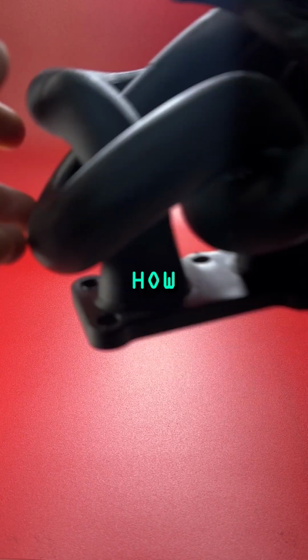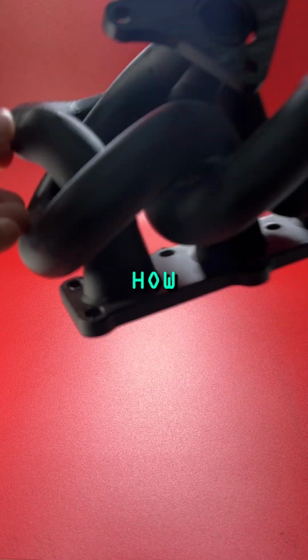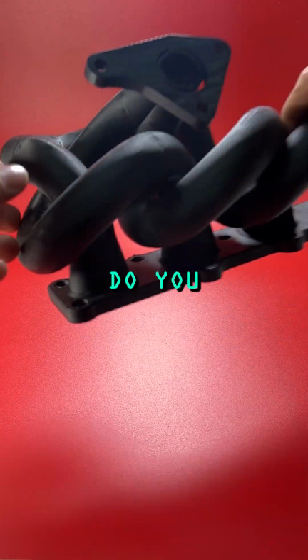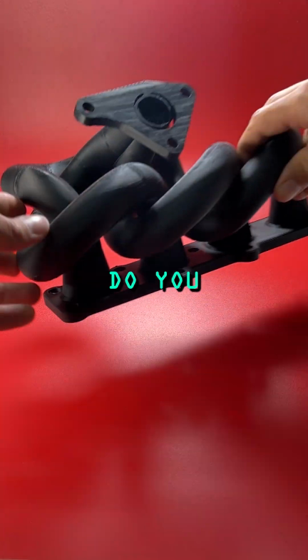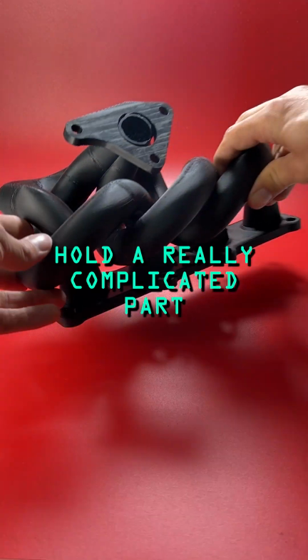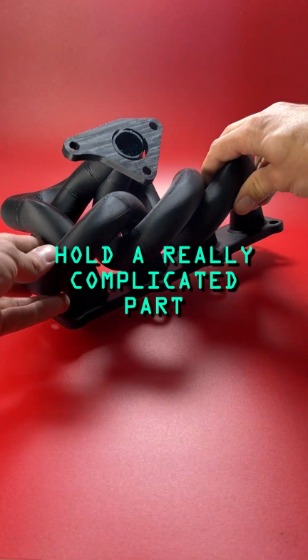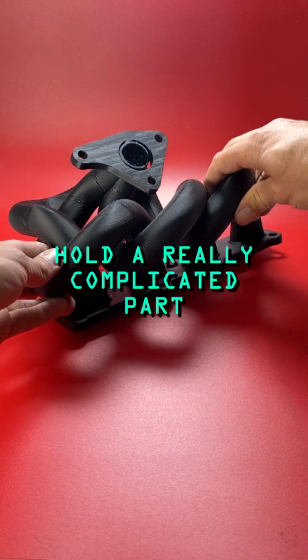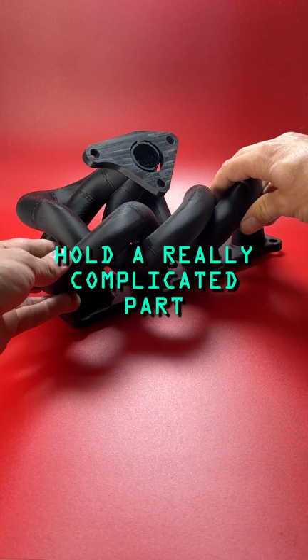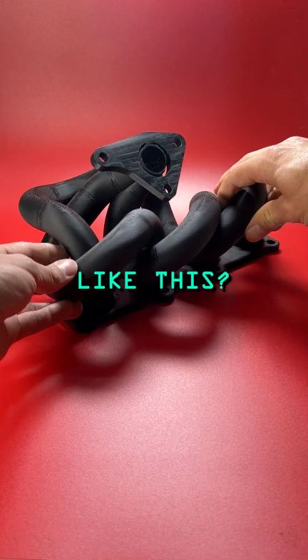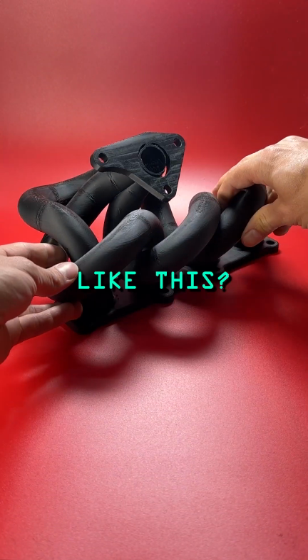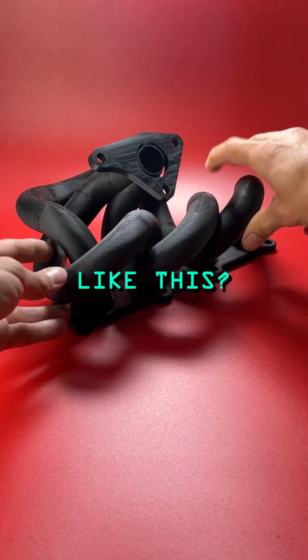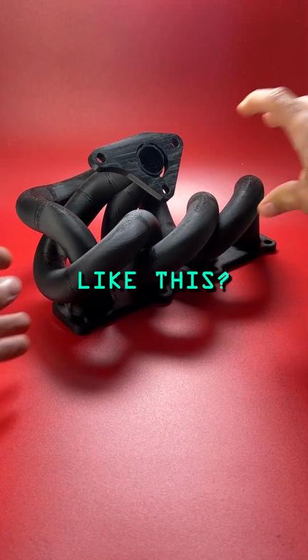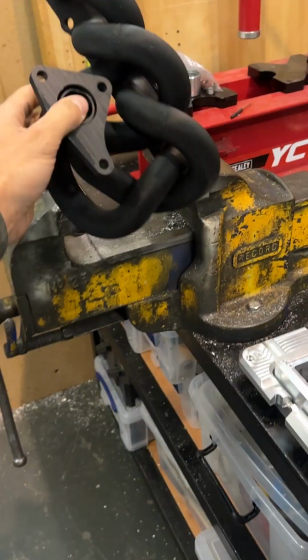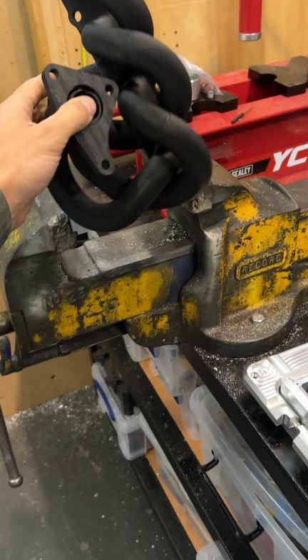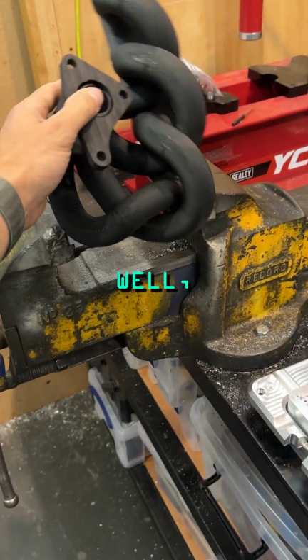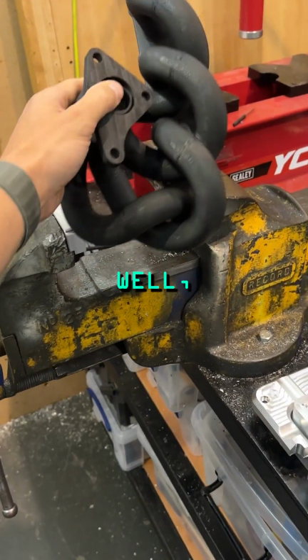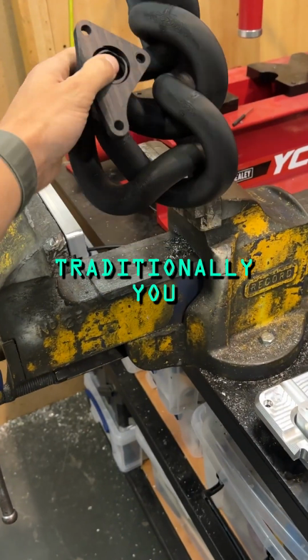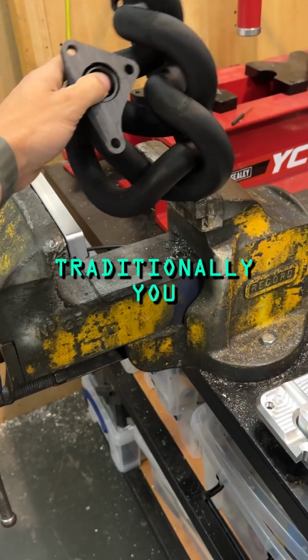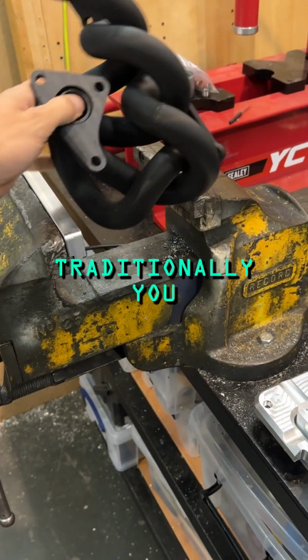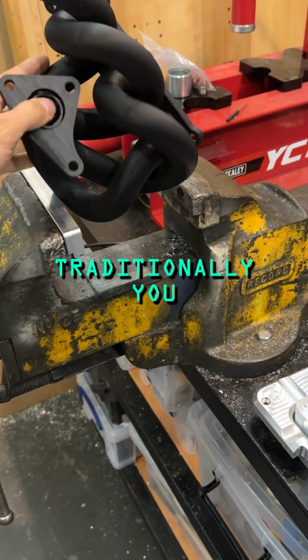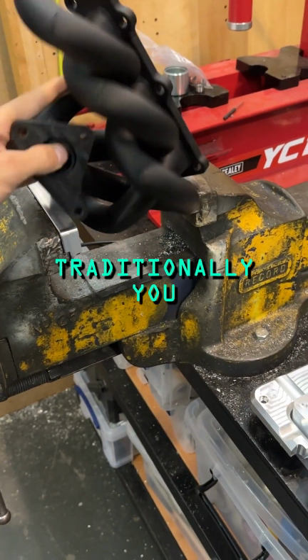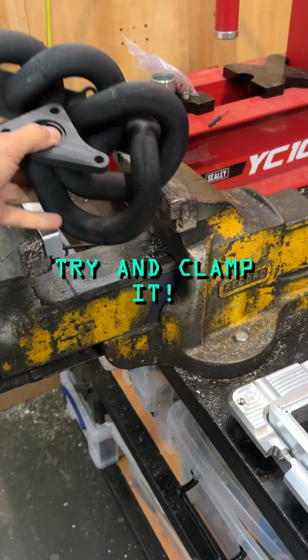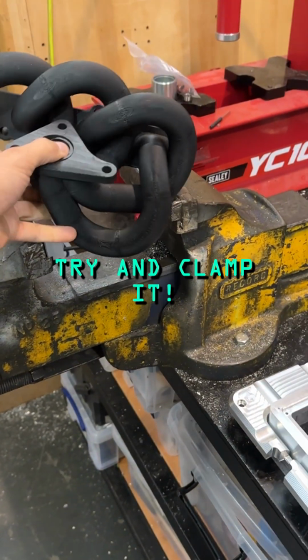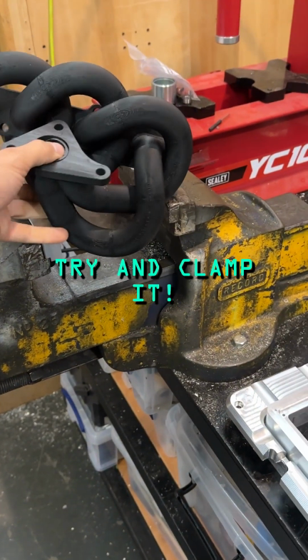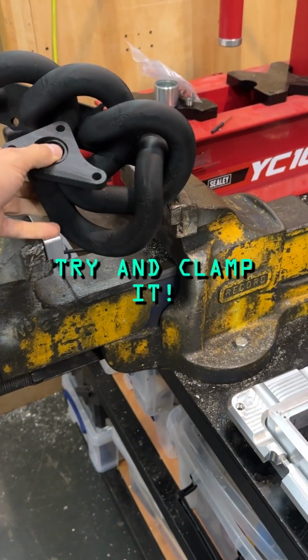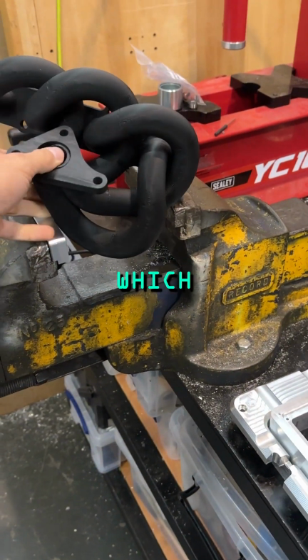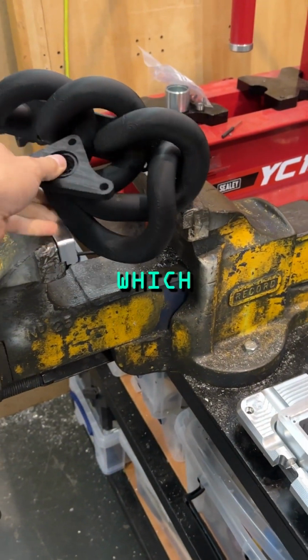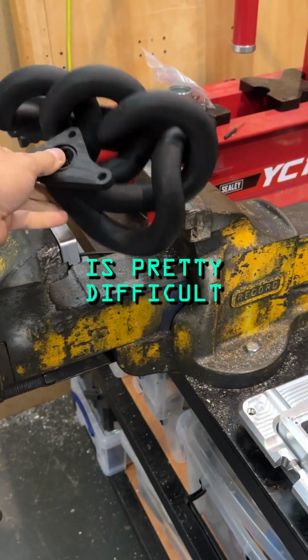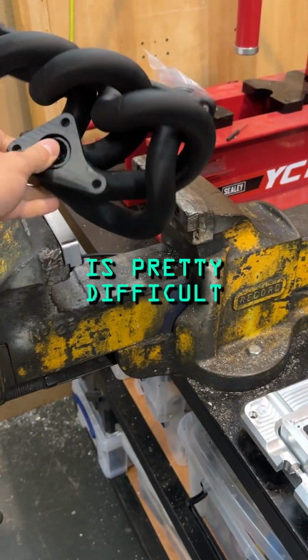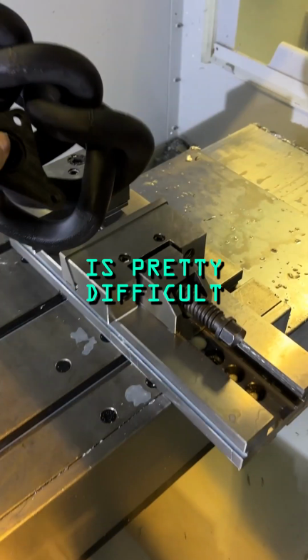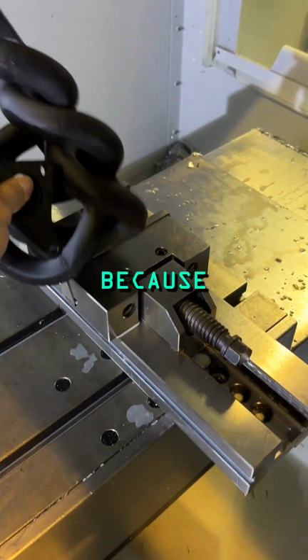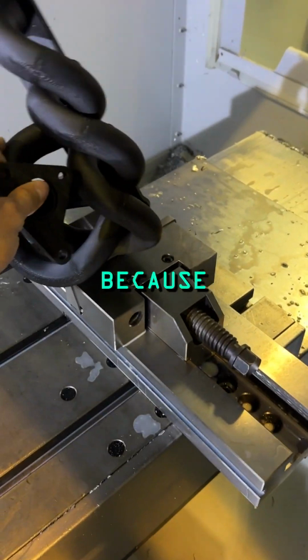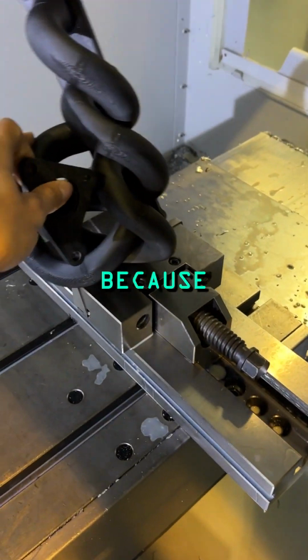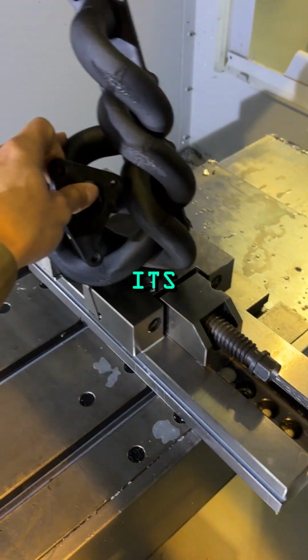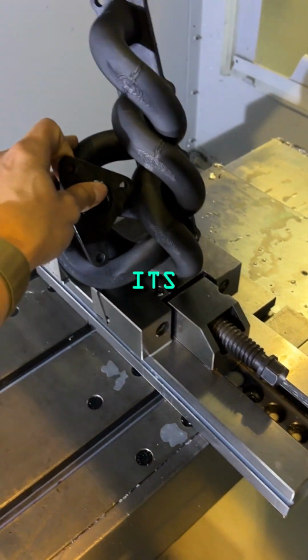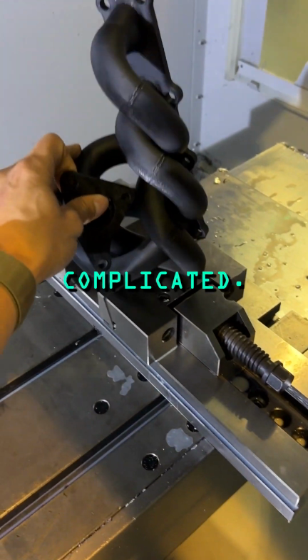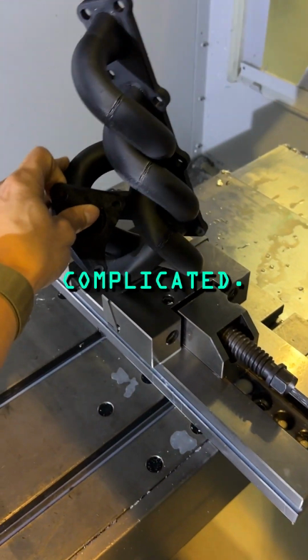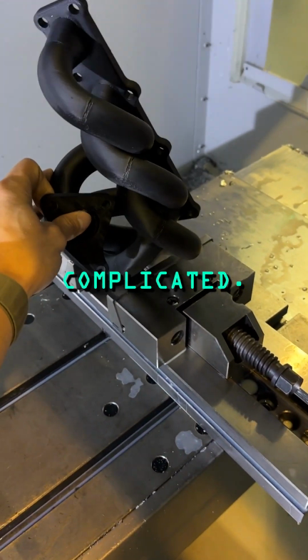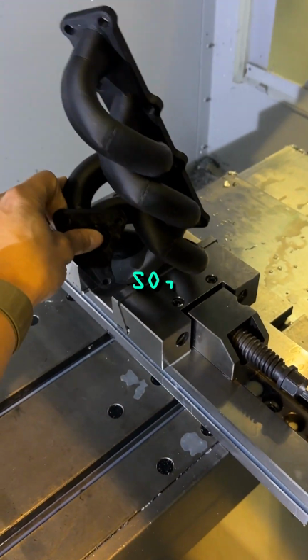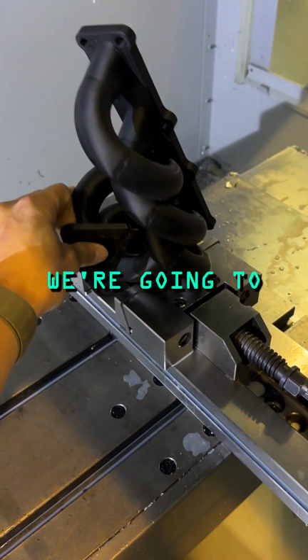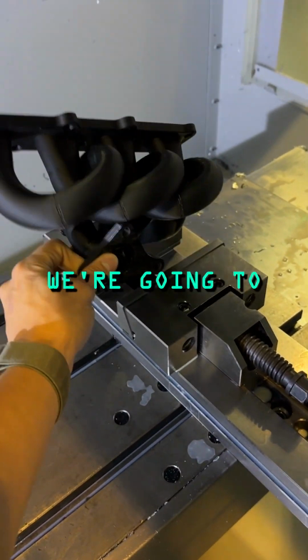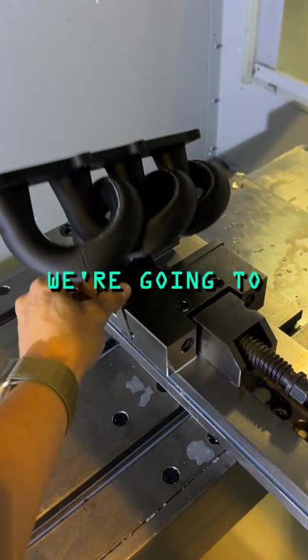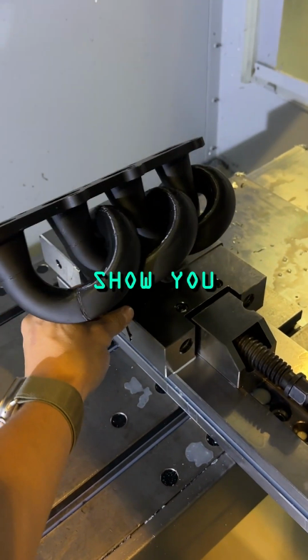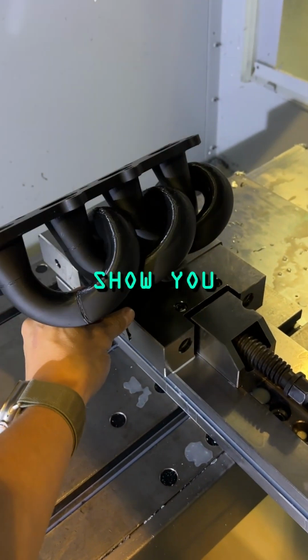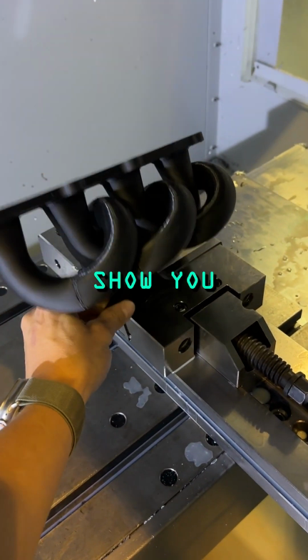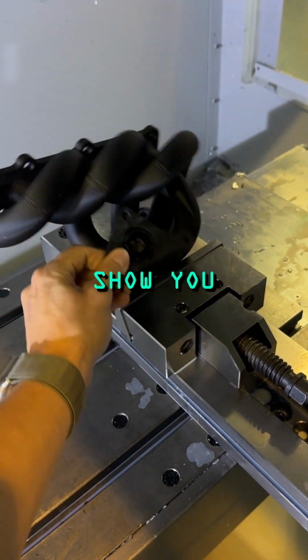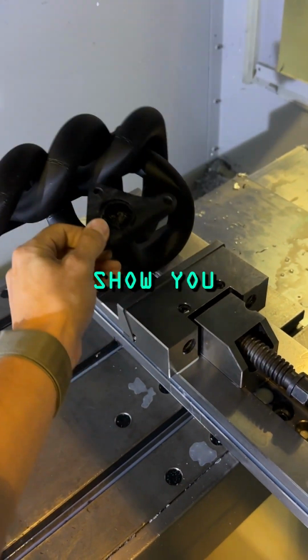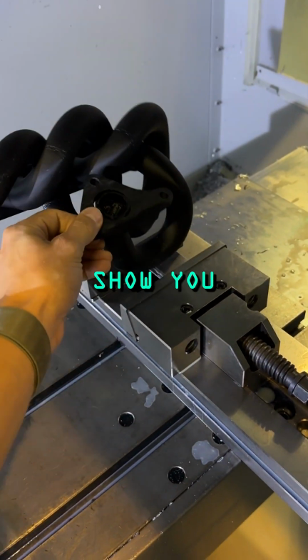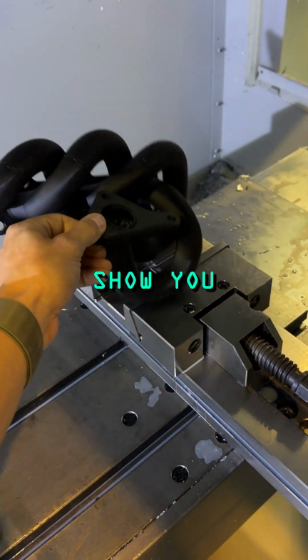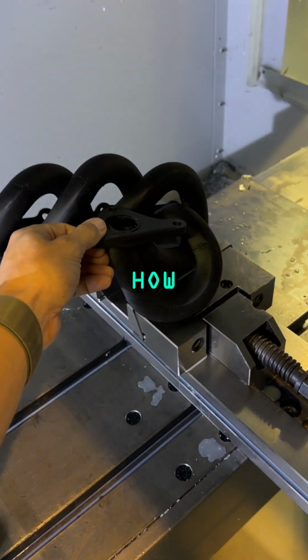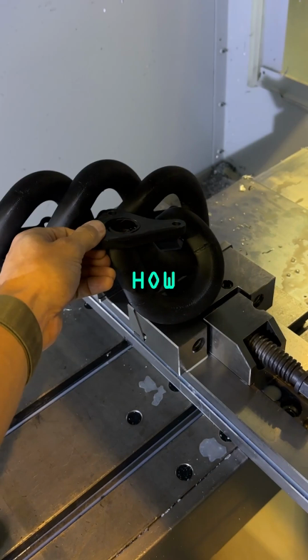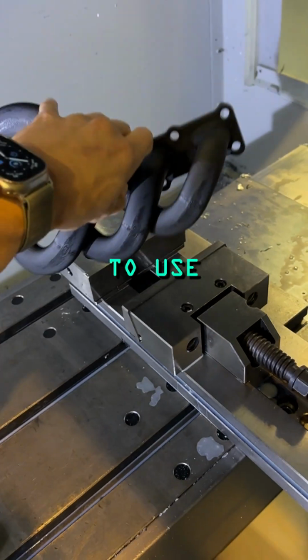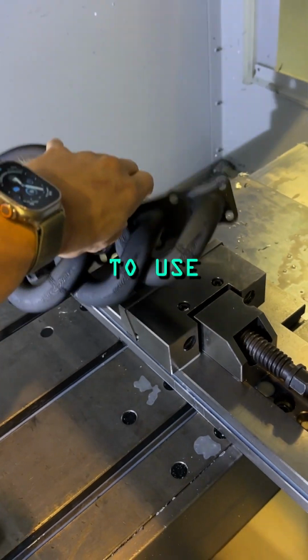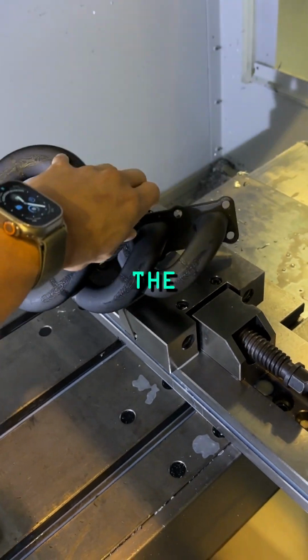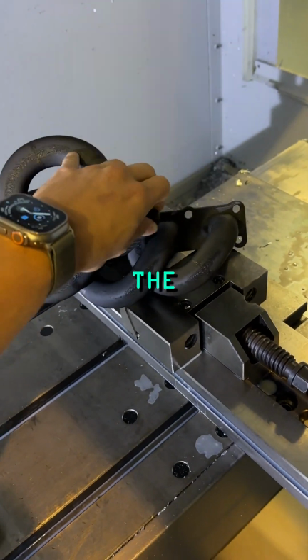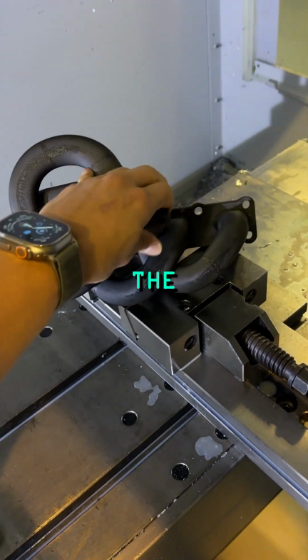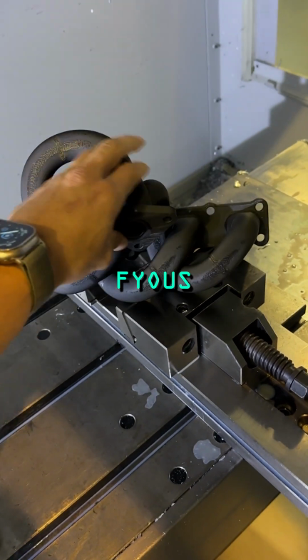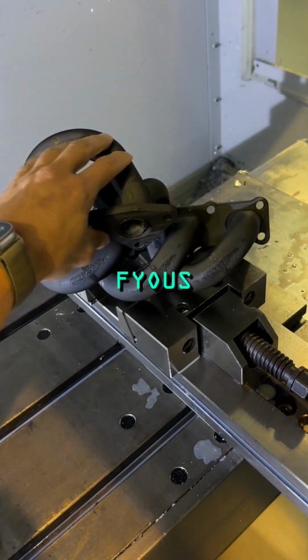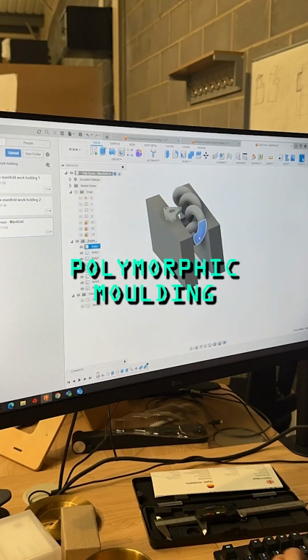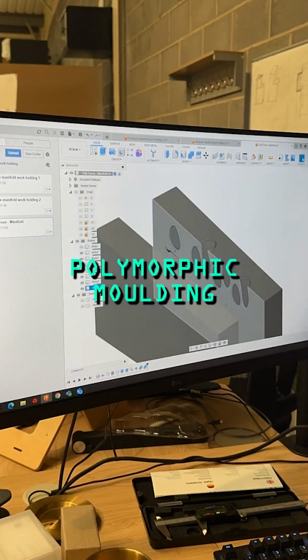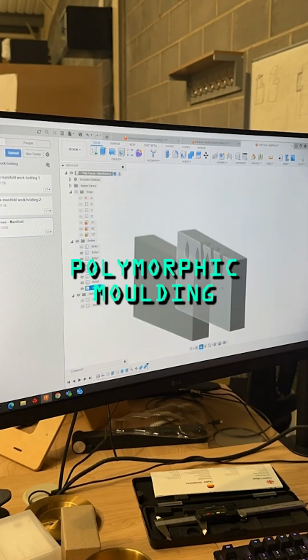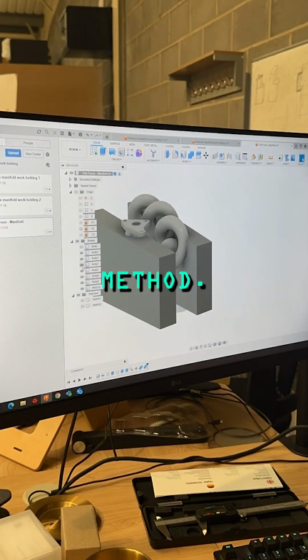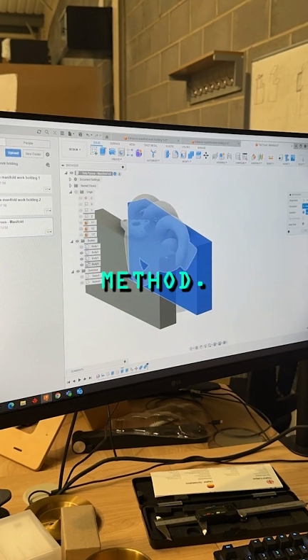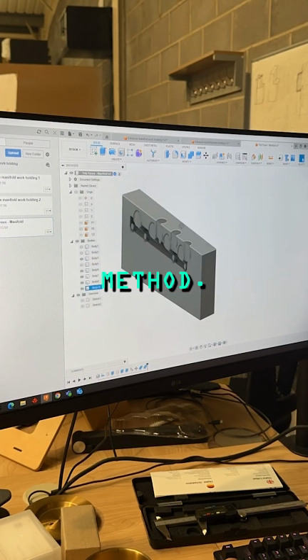How do you hold a really complicated part like this? Well, traditionally you try and clamp it, which is pretty difficult because it's complicated. So we're going to show you how to use the Fuse Polymorphic Moulding Method.